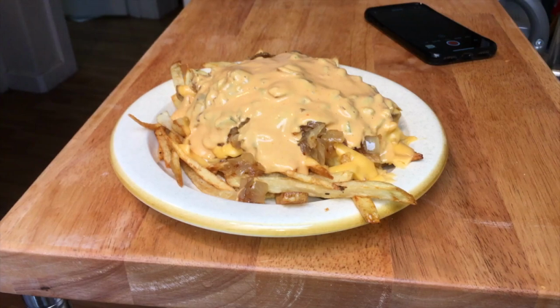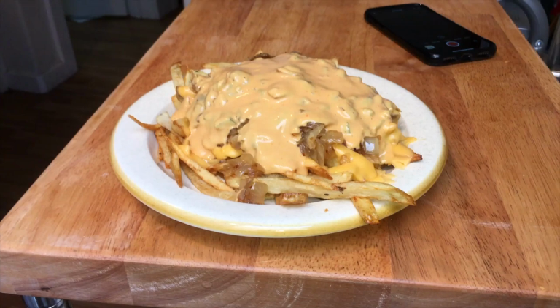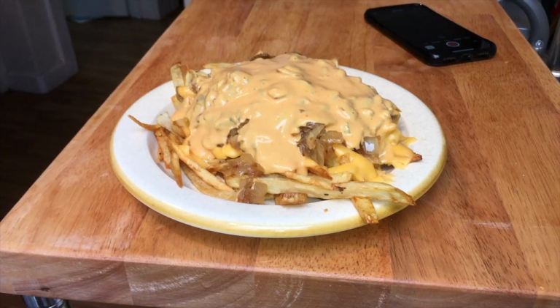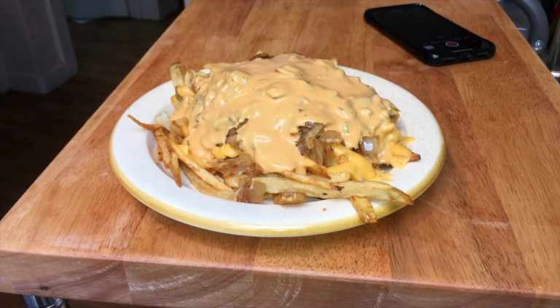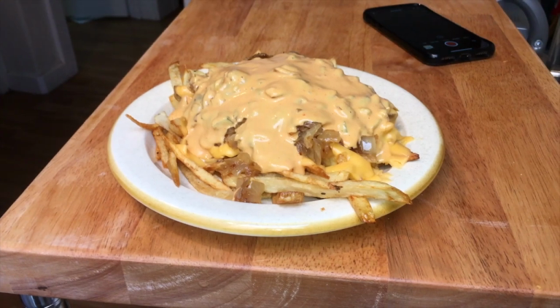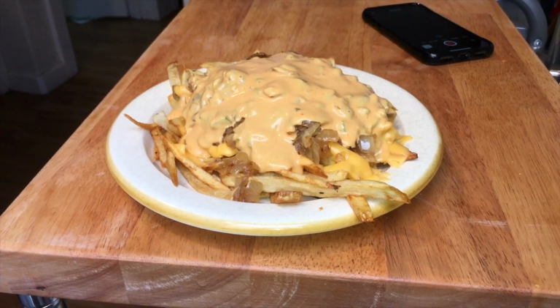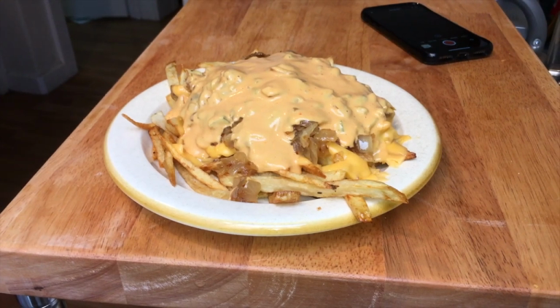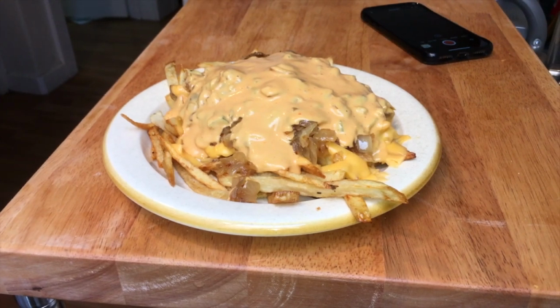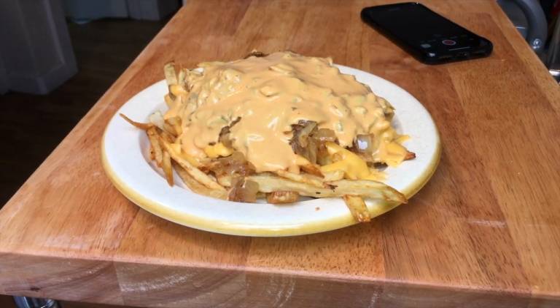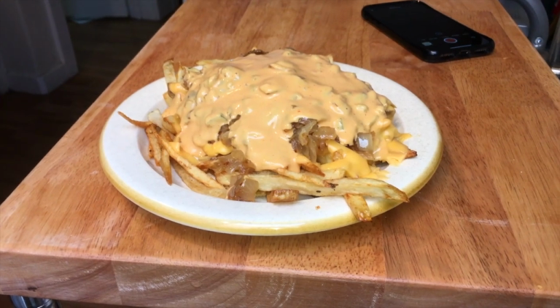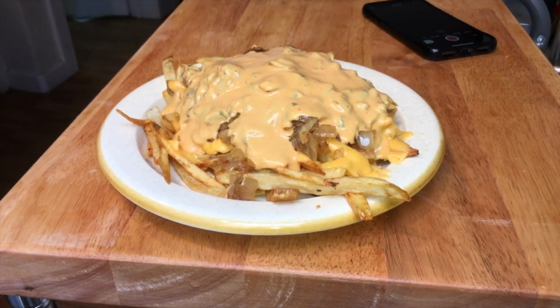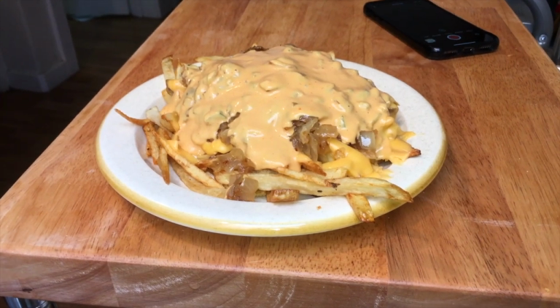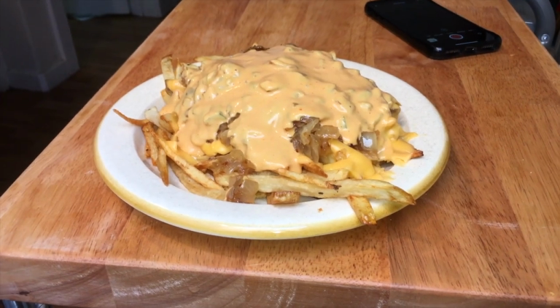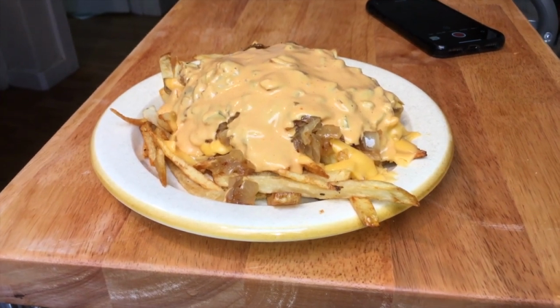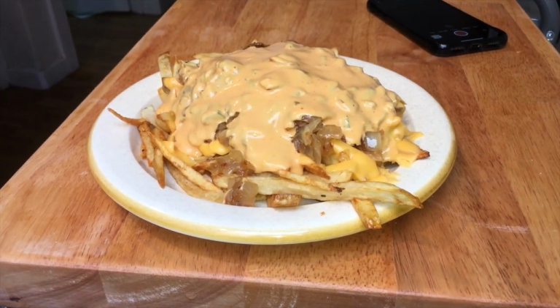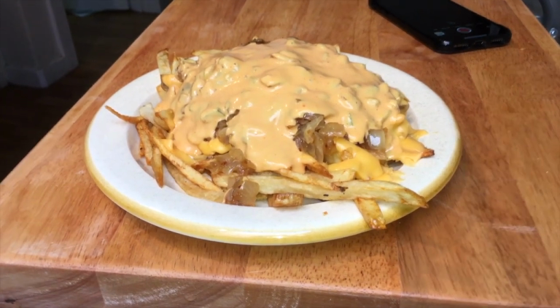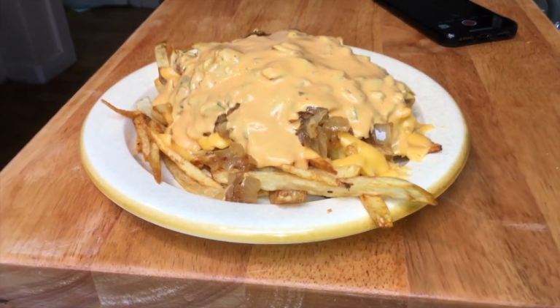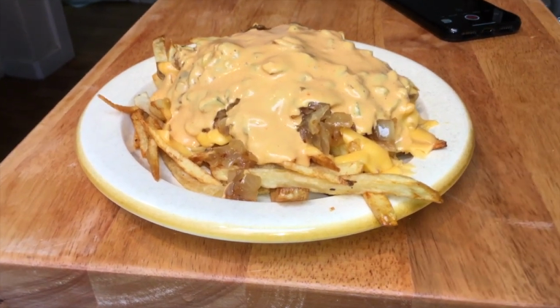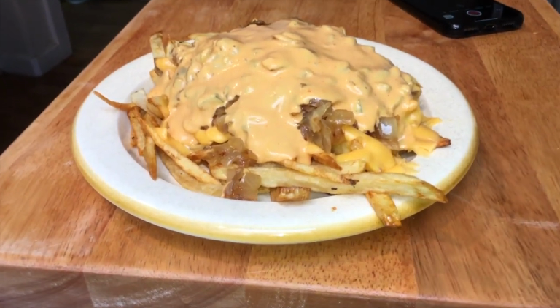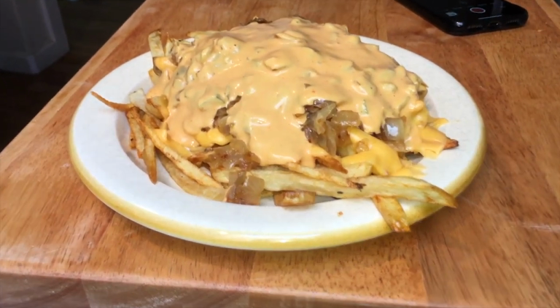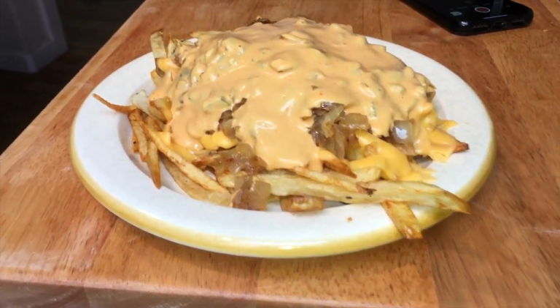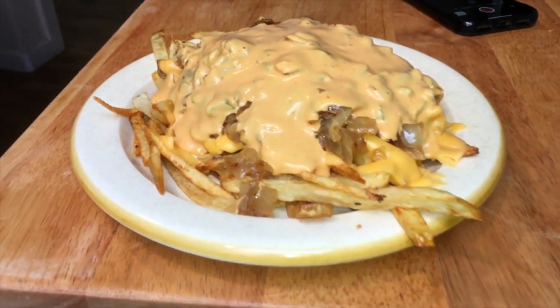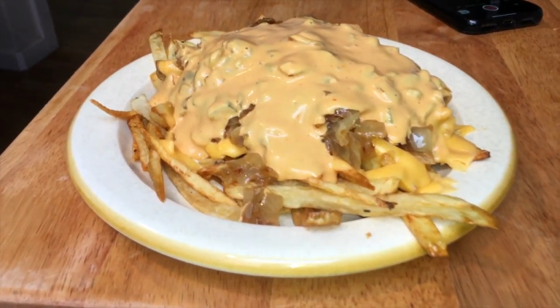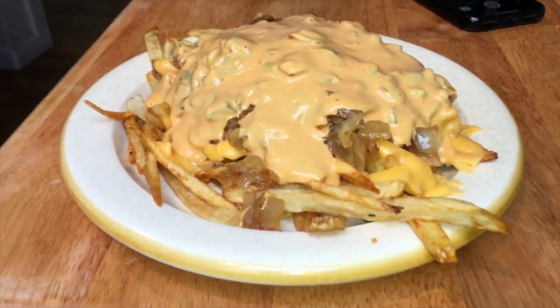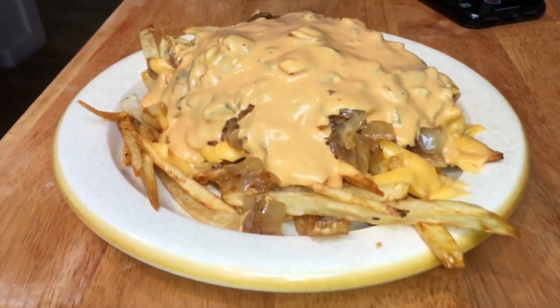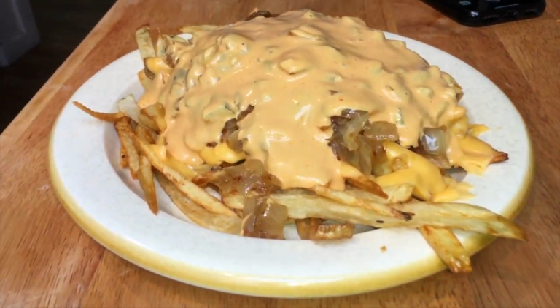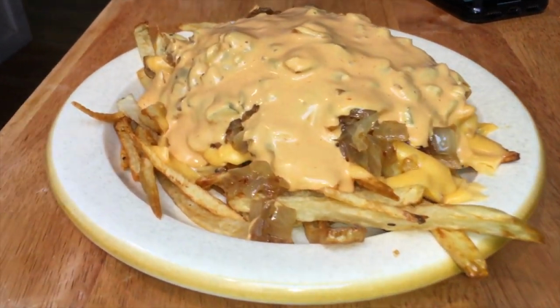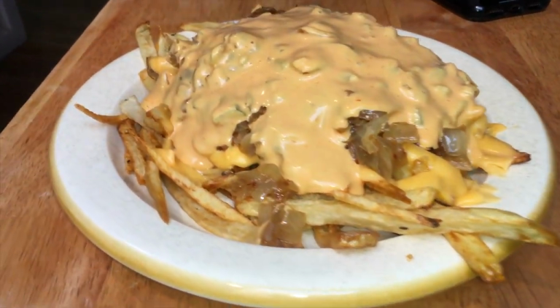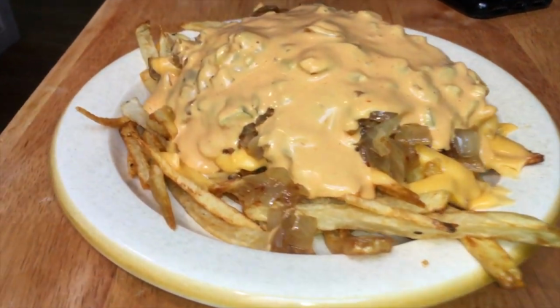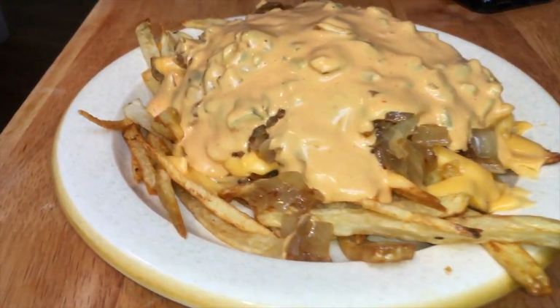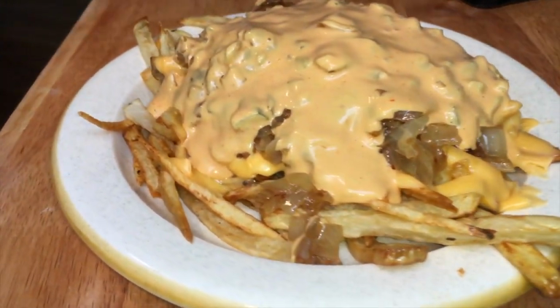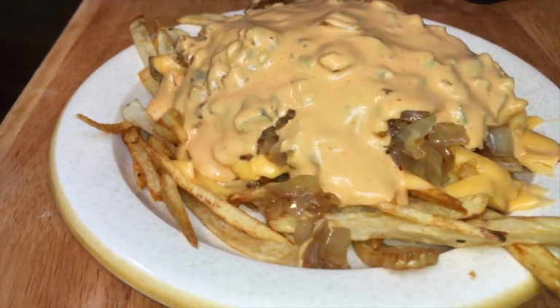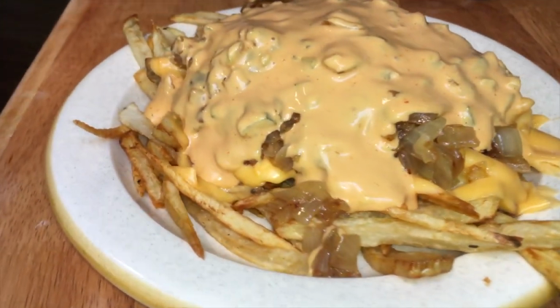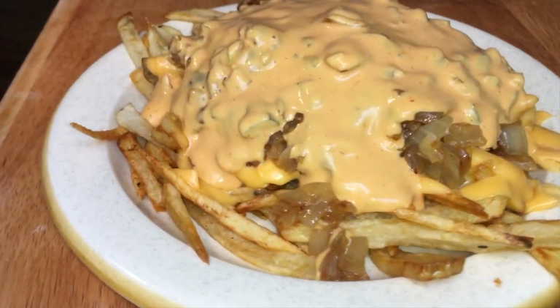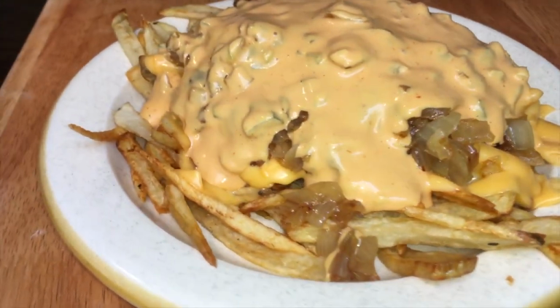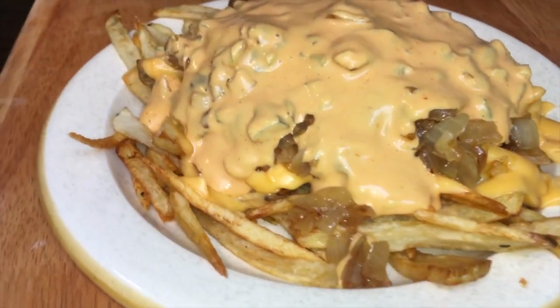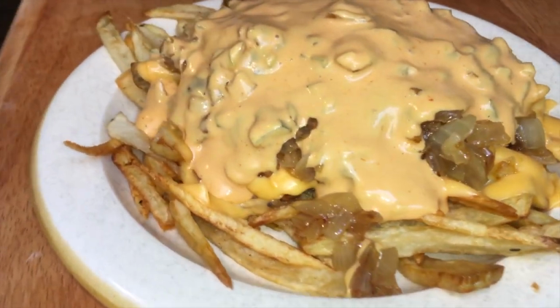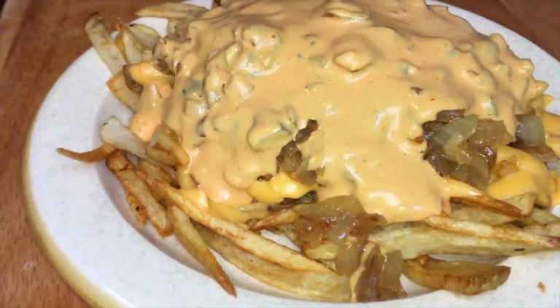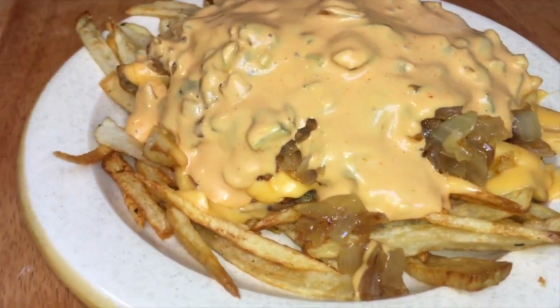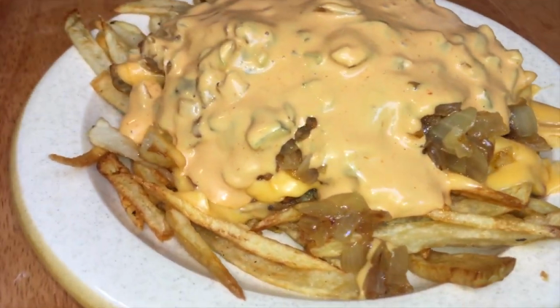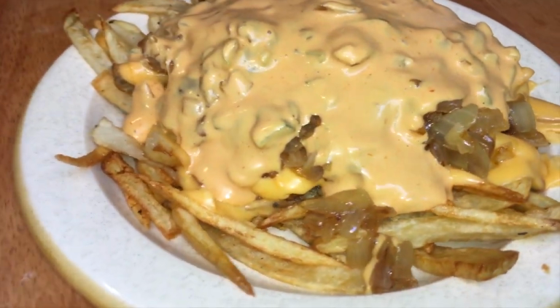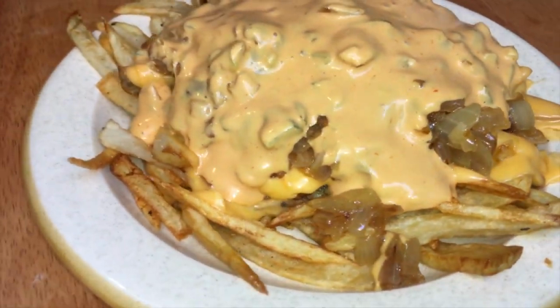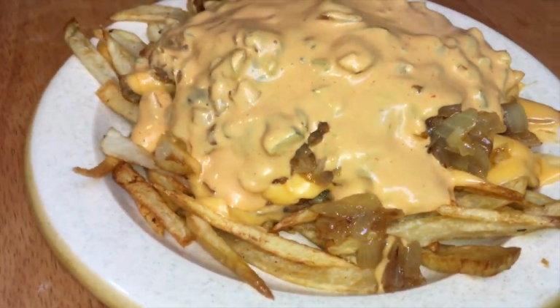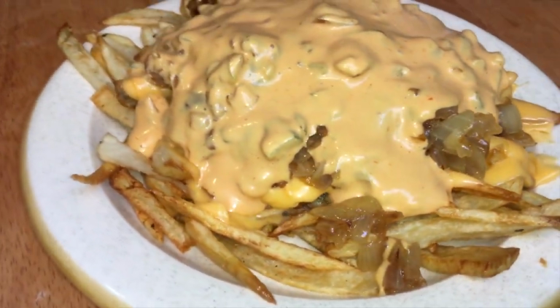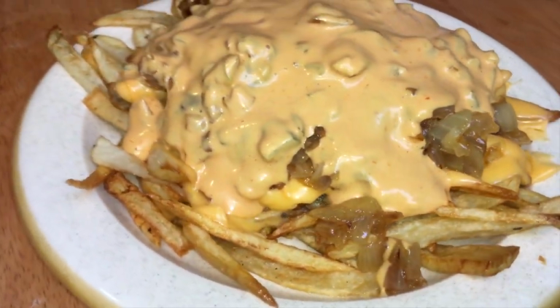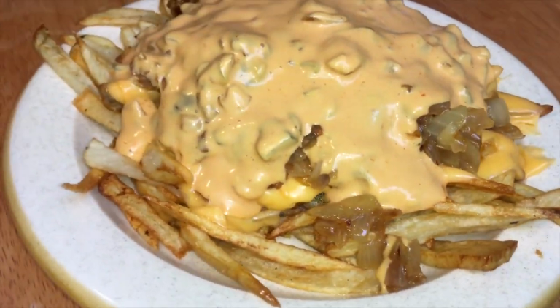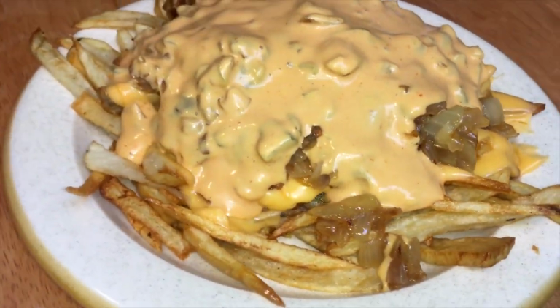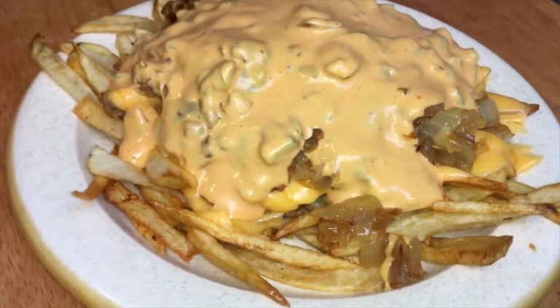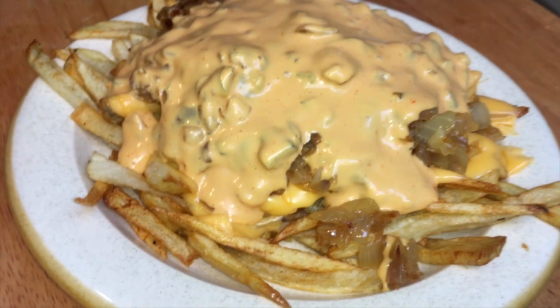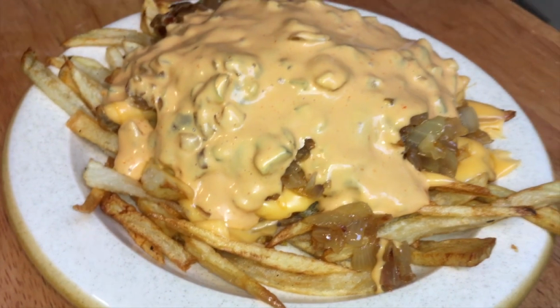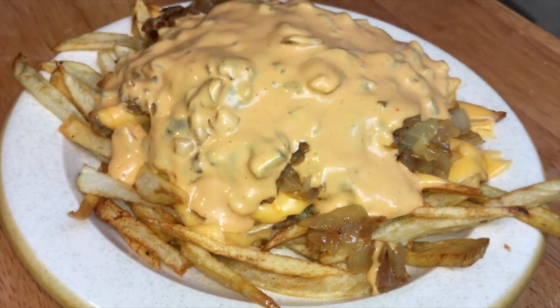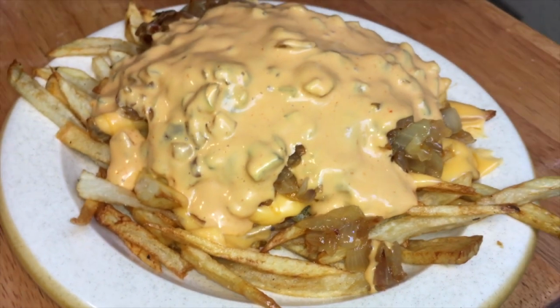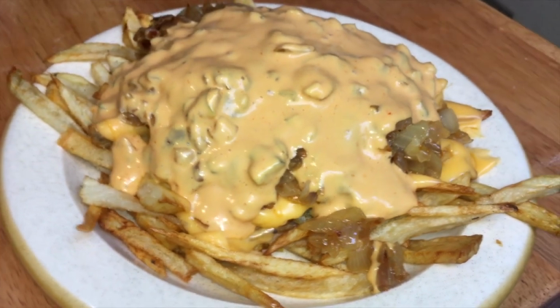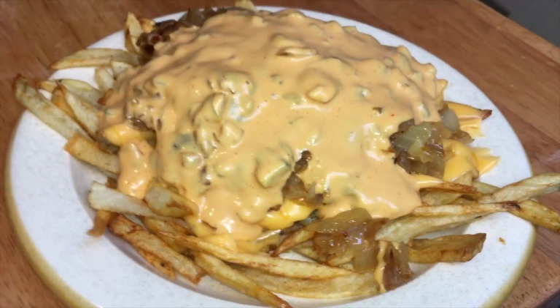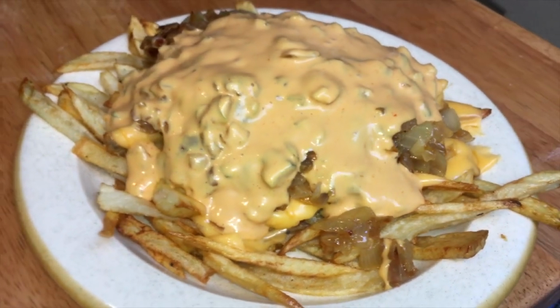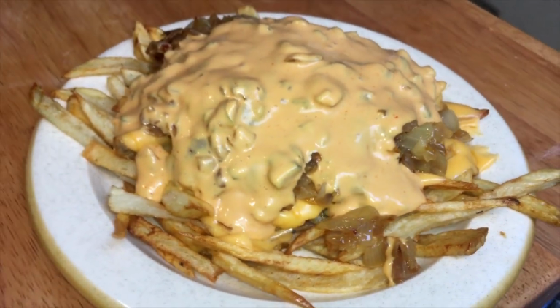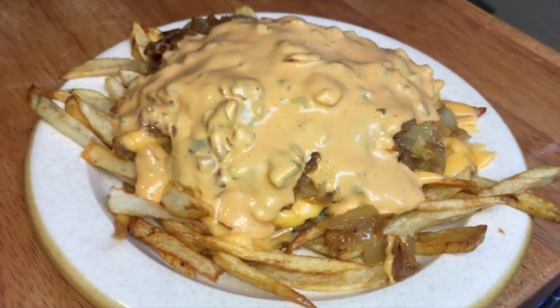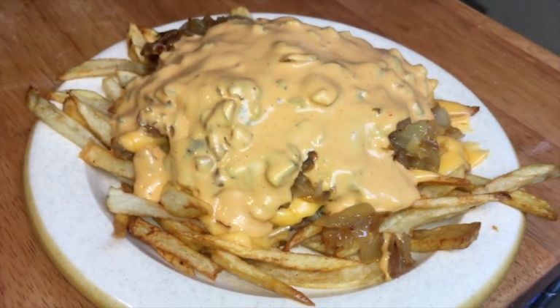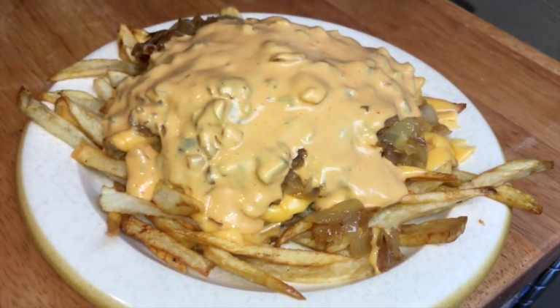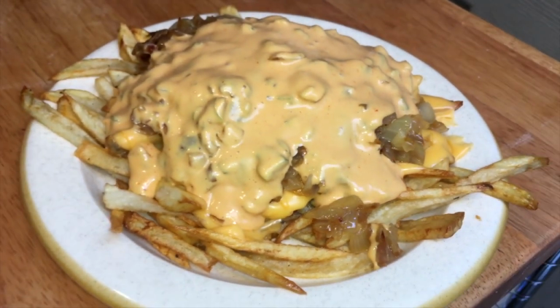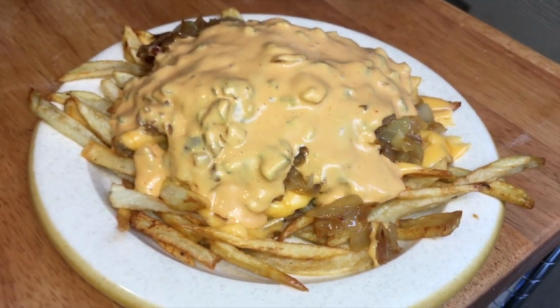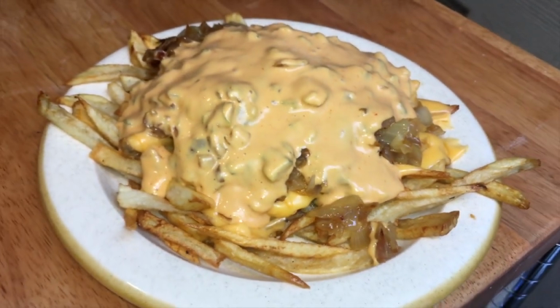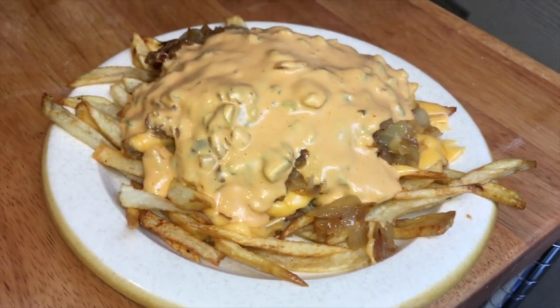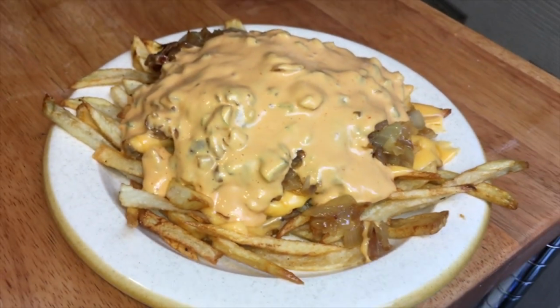In-N-Out animal style fries: homemade french fries, caramelized onions, American cheese, and their secret sauce.